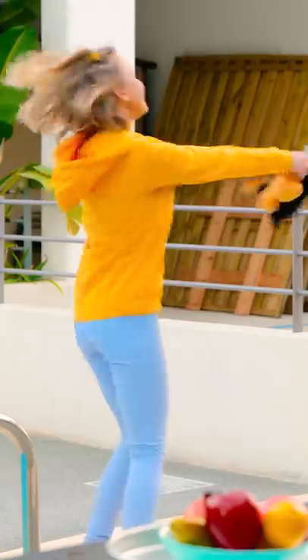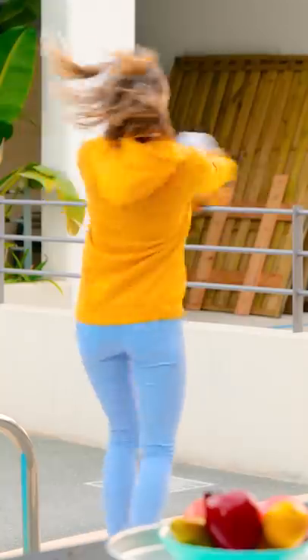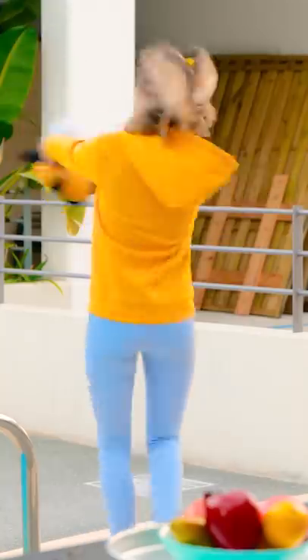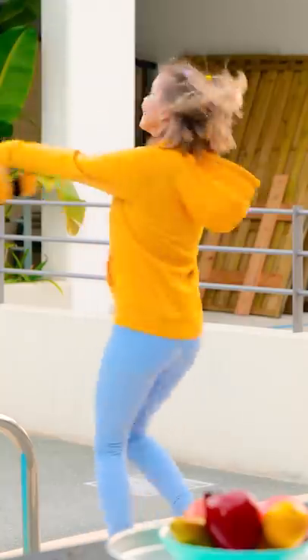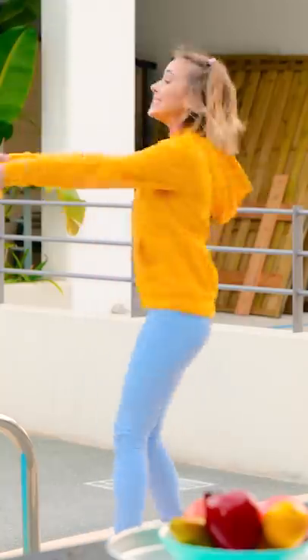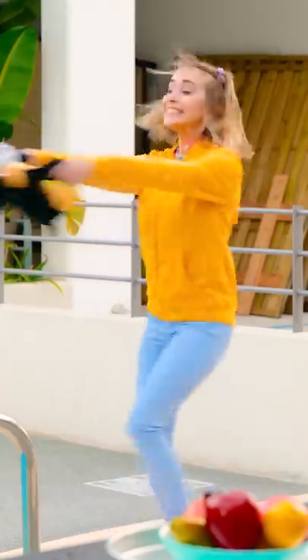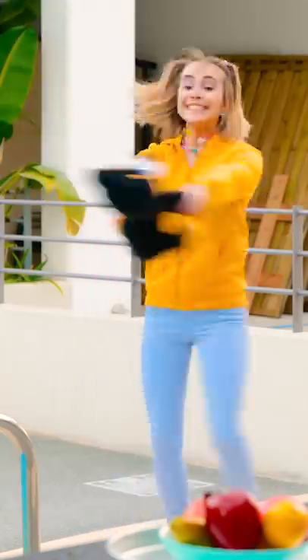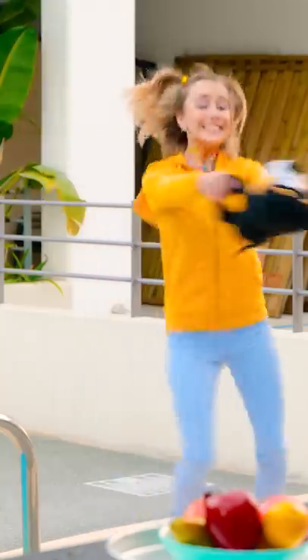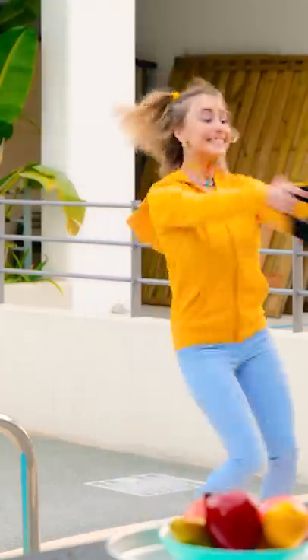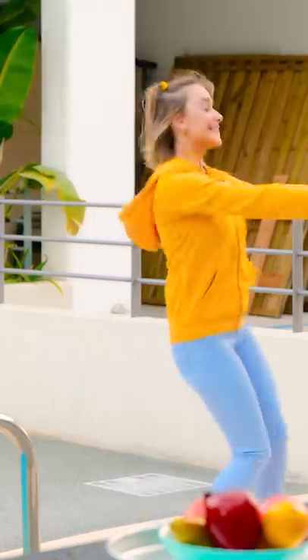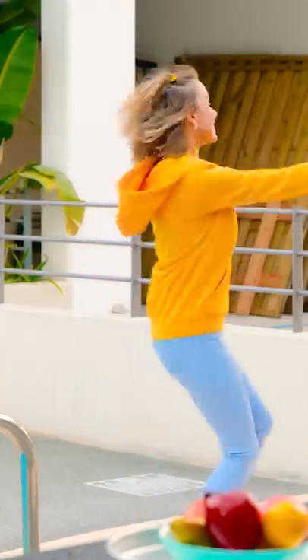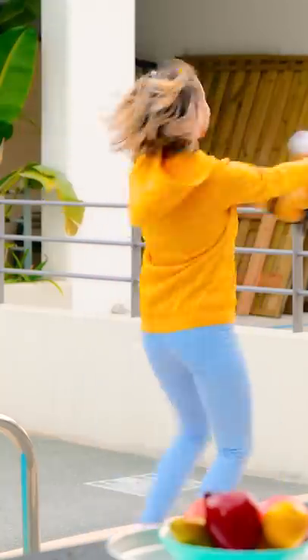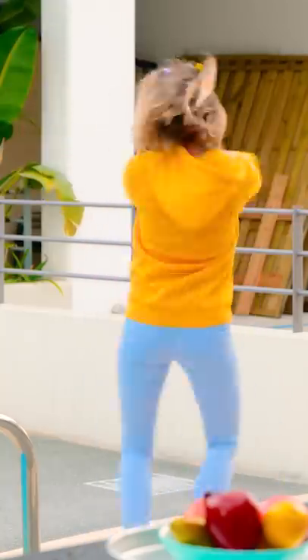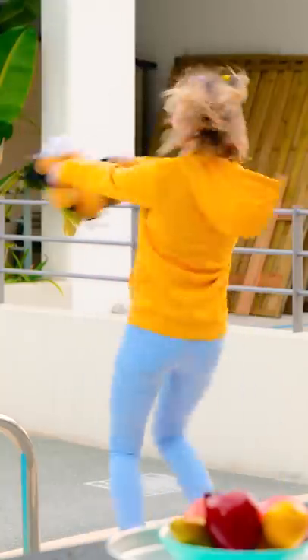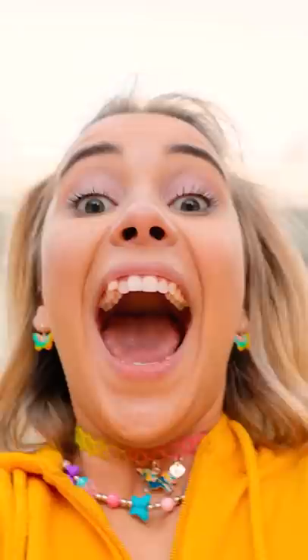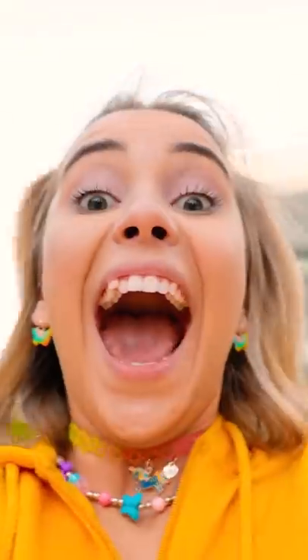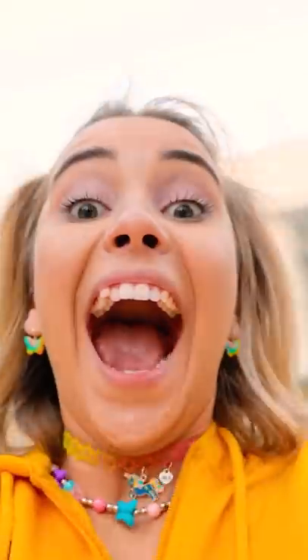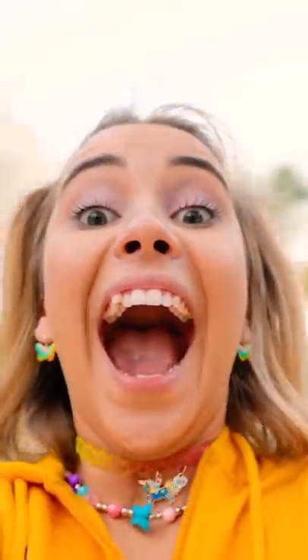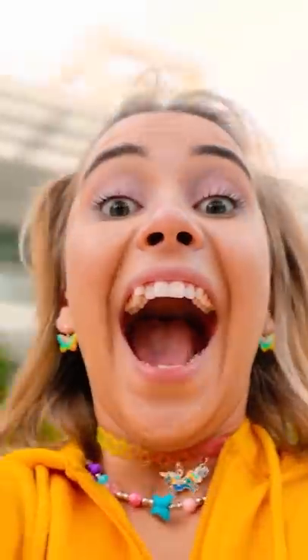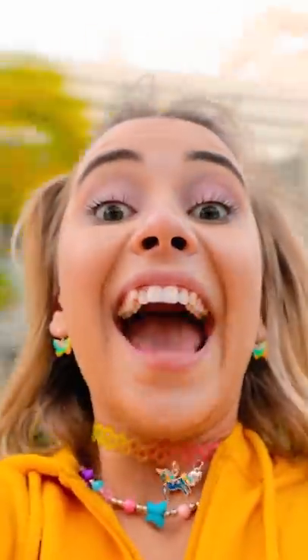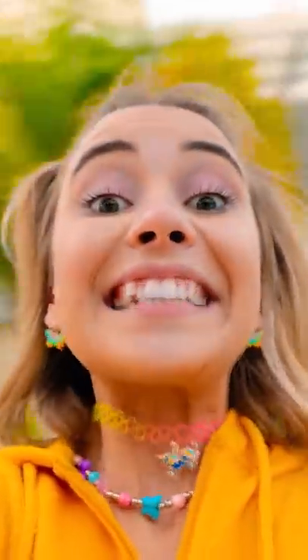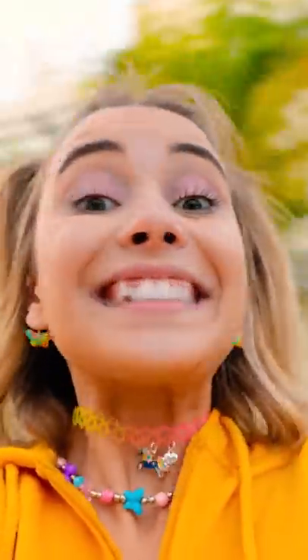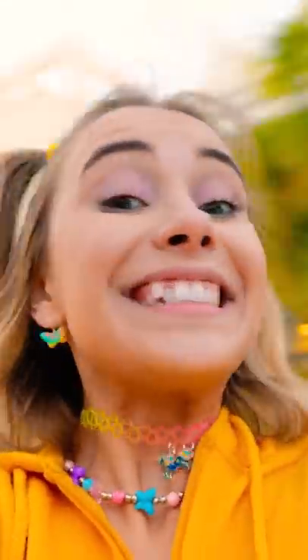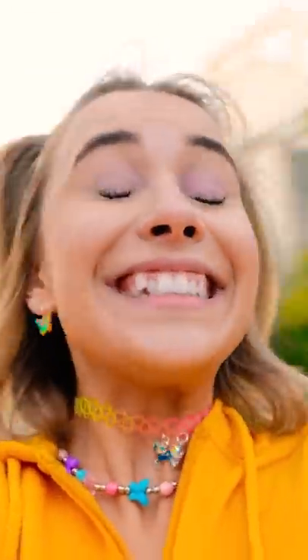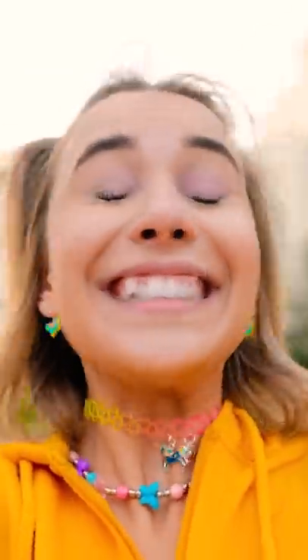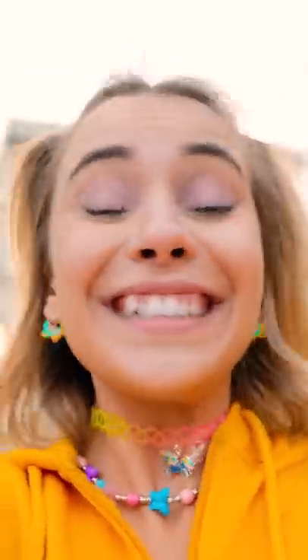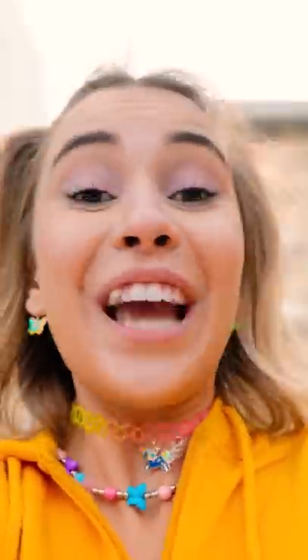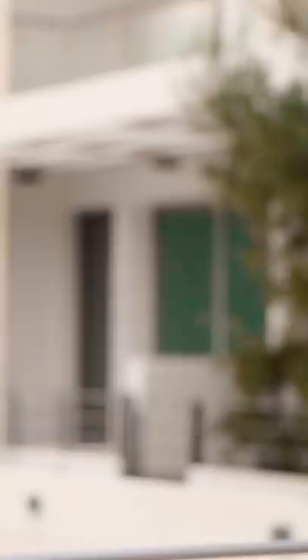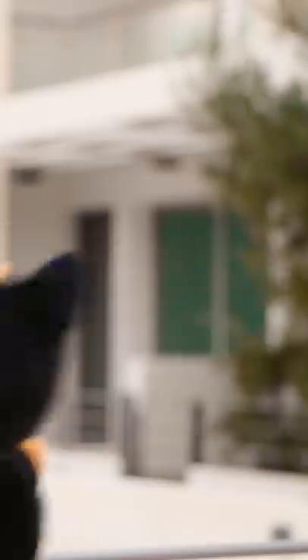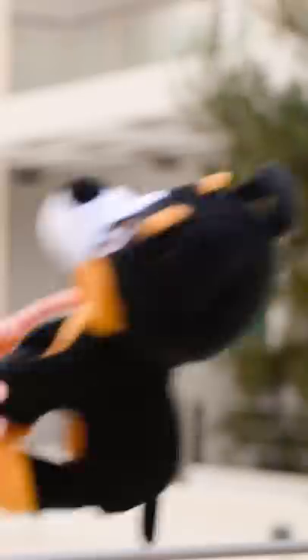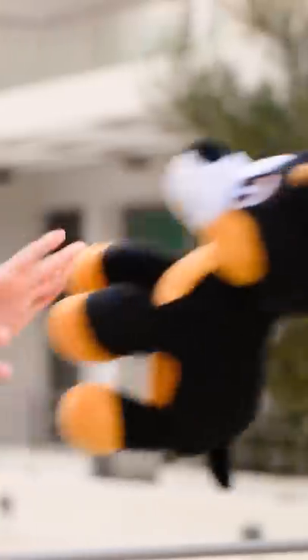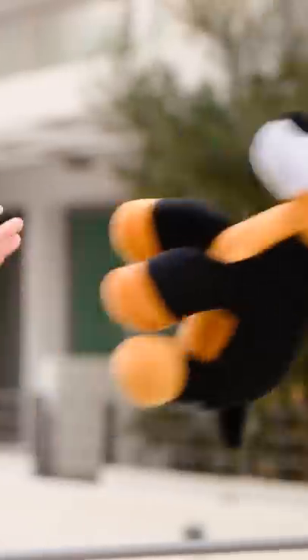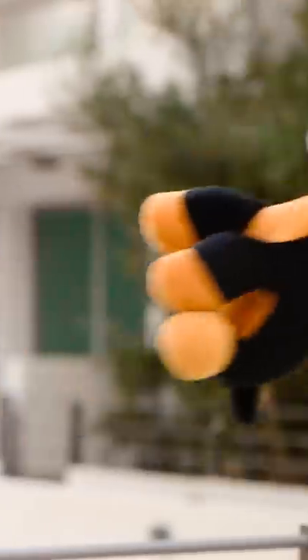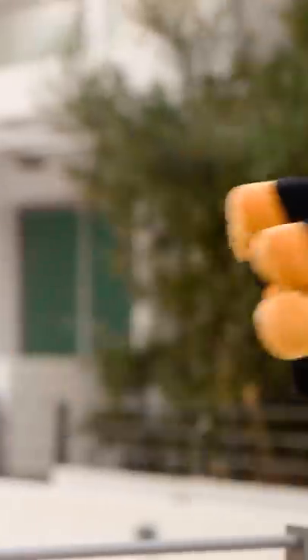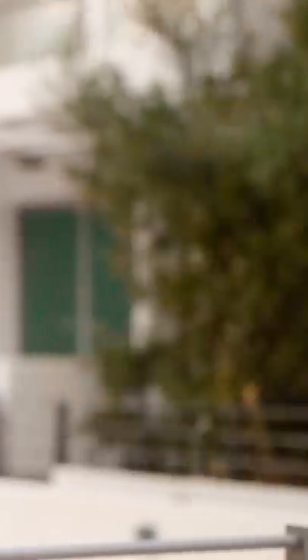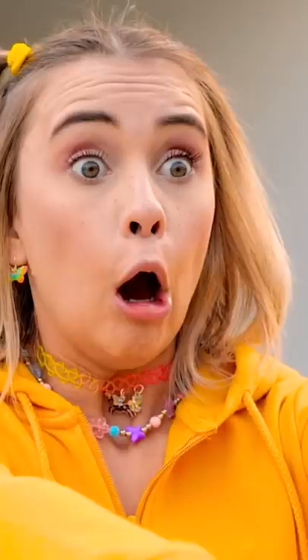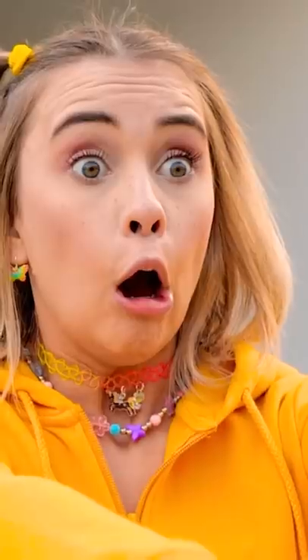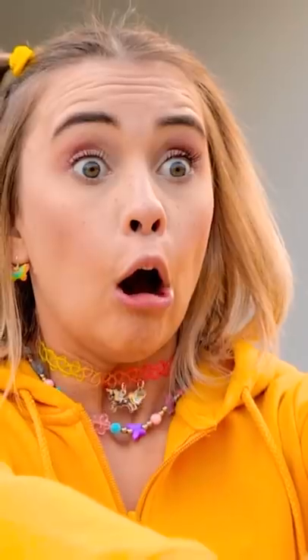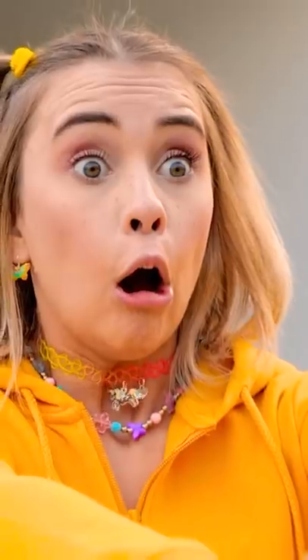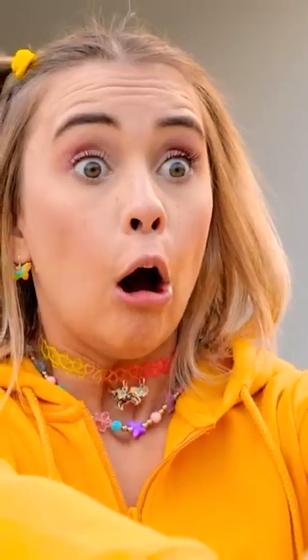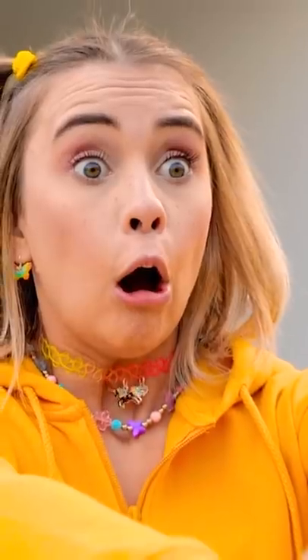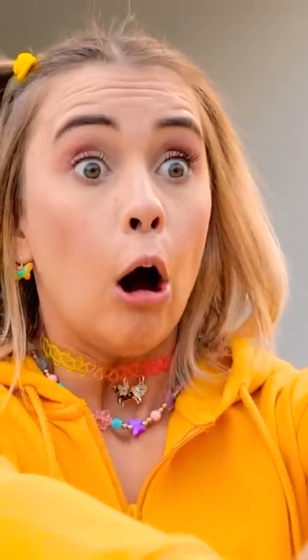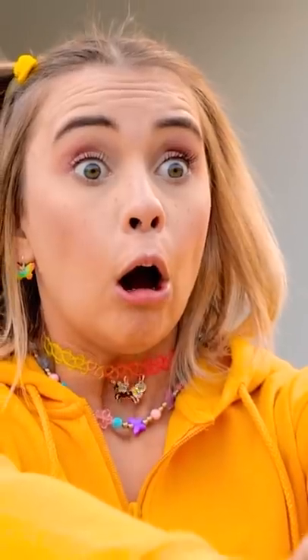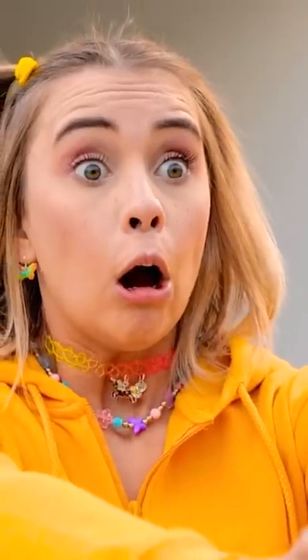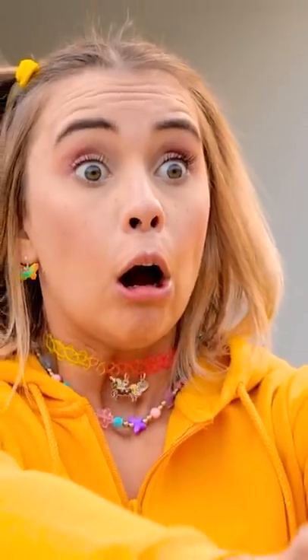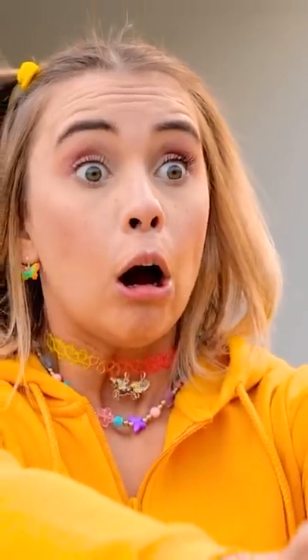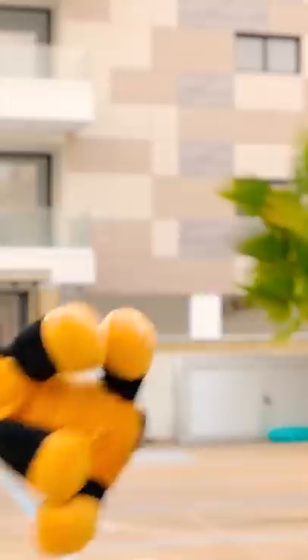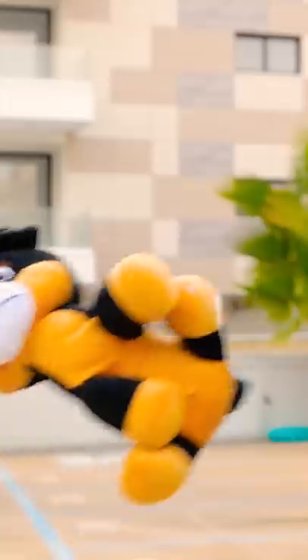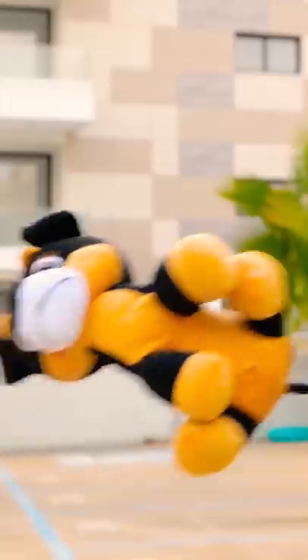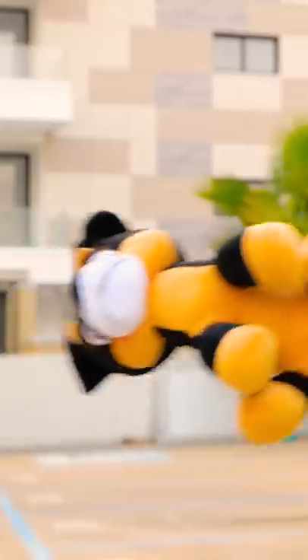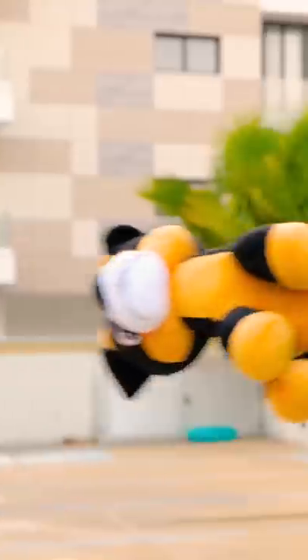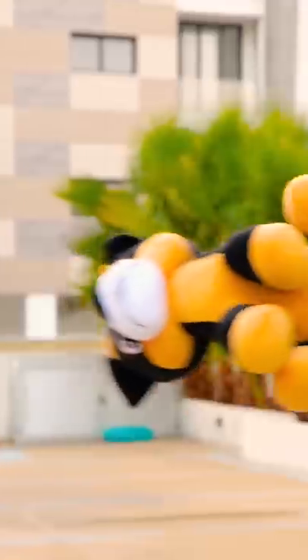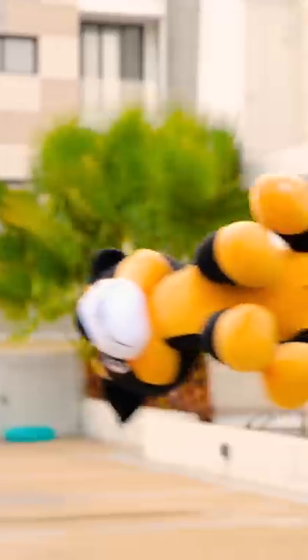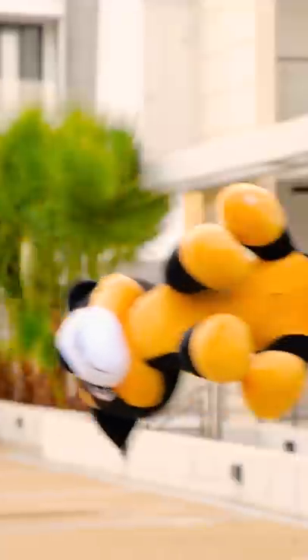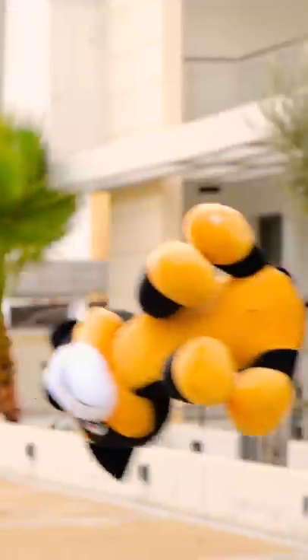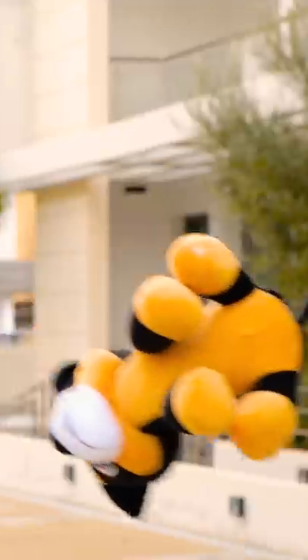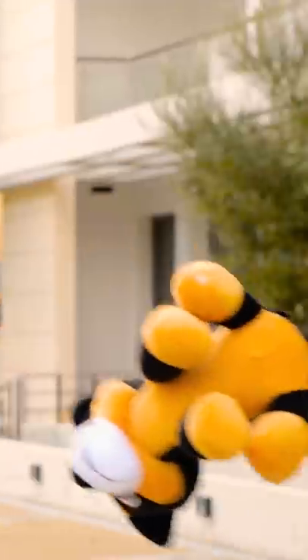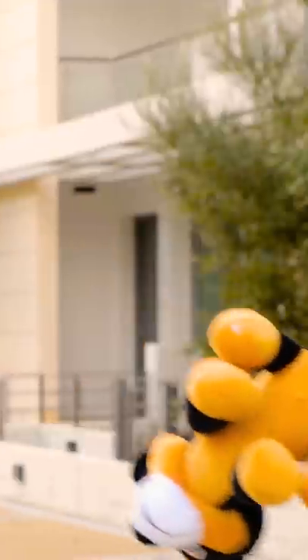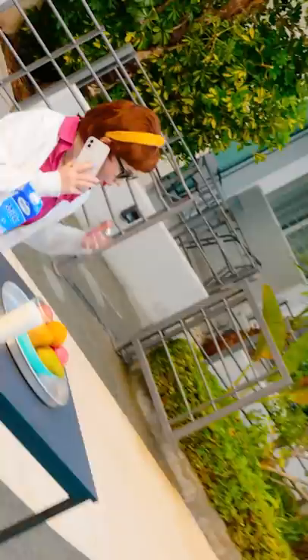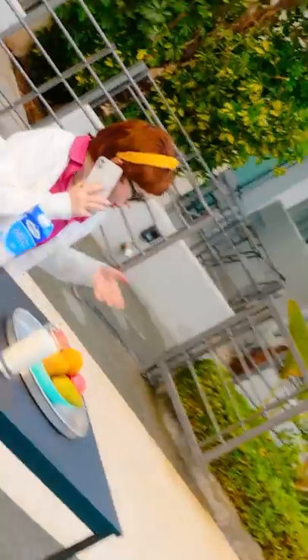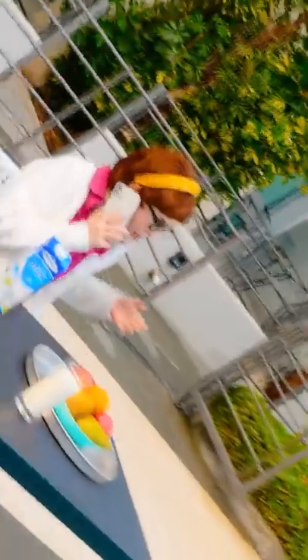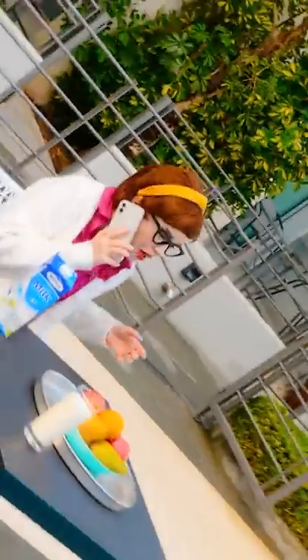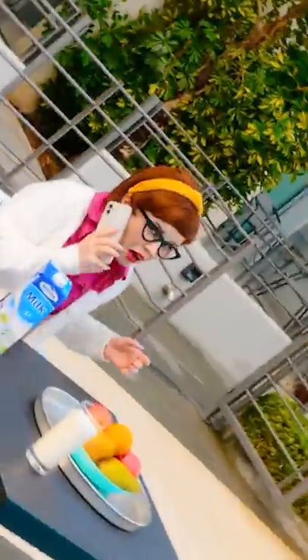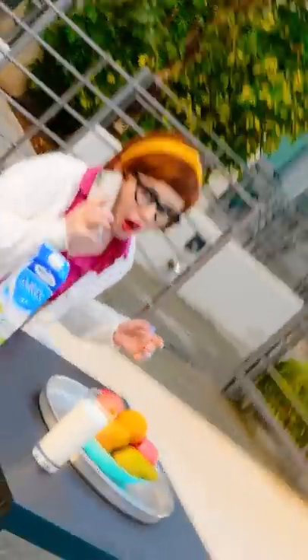Whee! Hold on tight, Mr. Woofersons! No! Mr. Woofersons! My best friend!